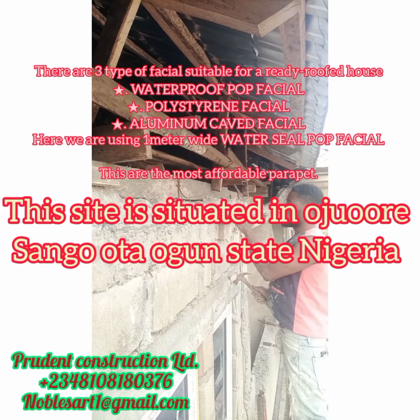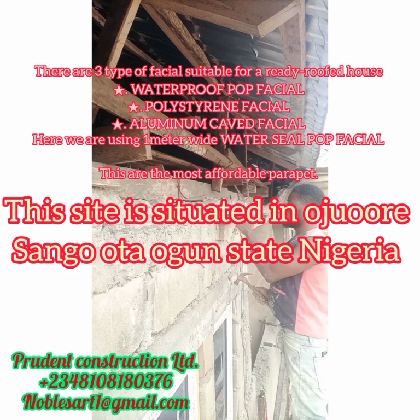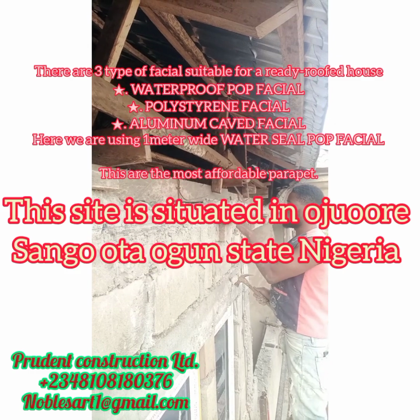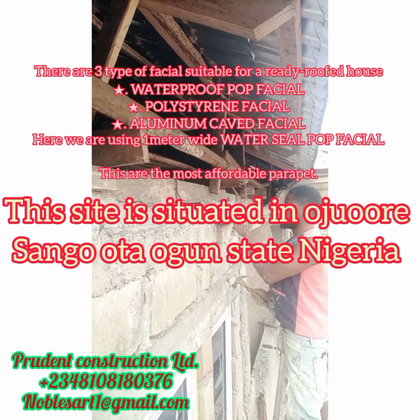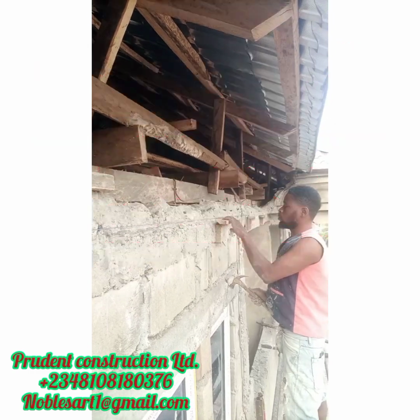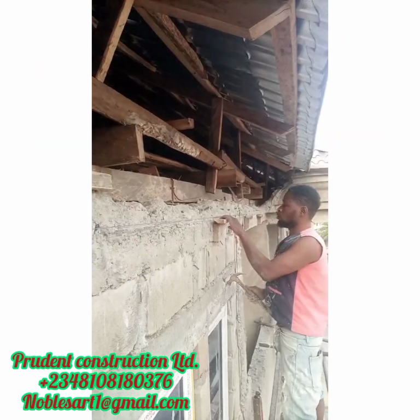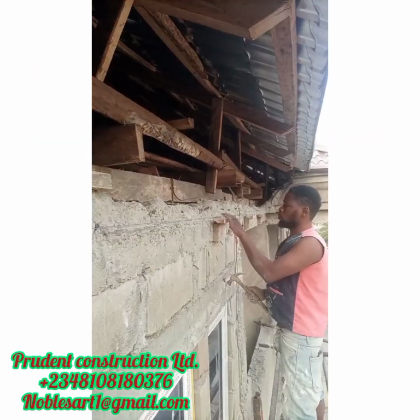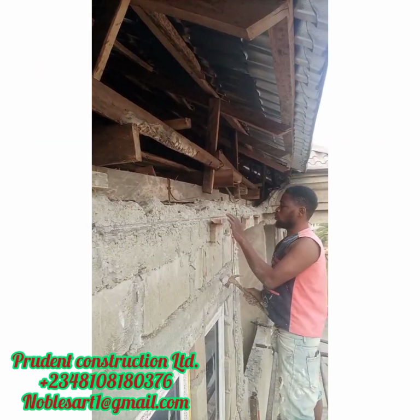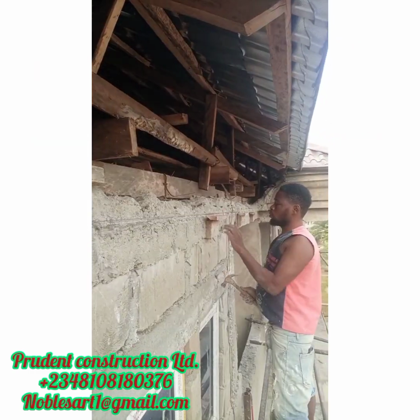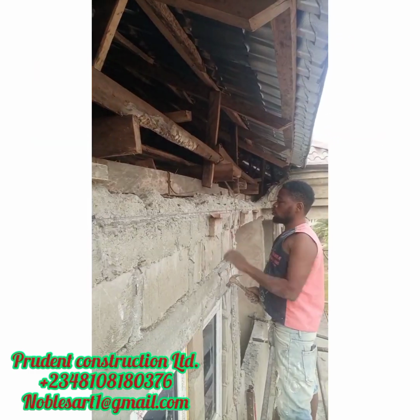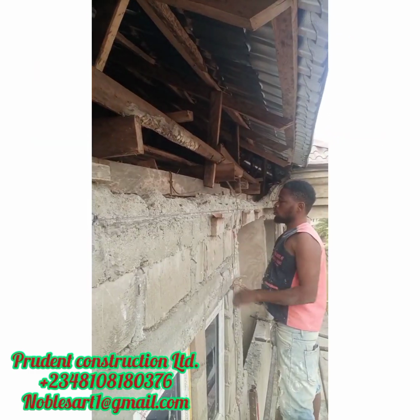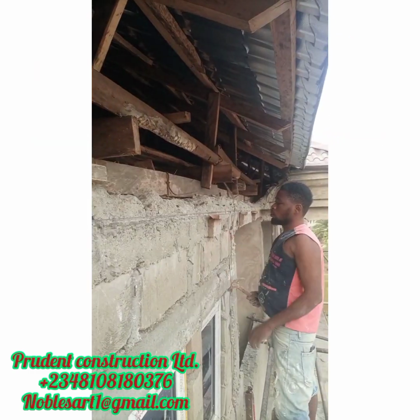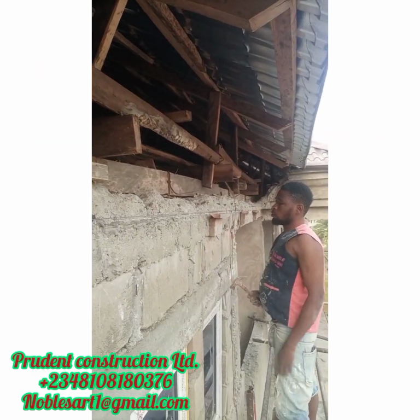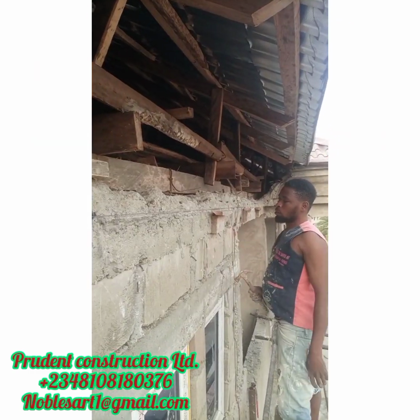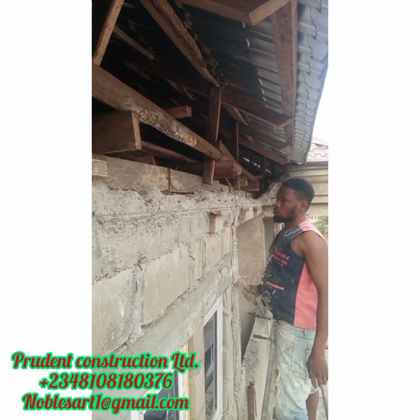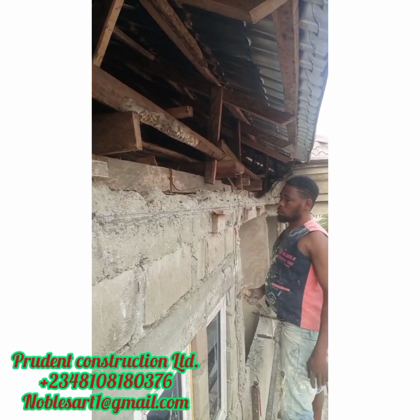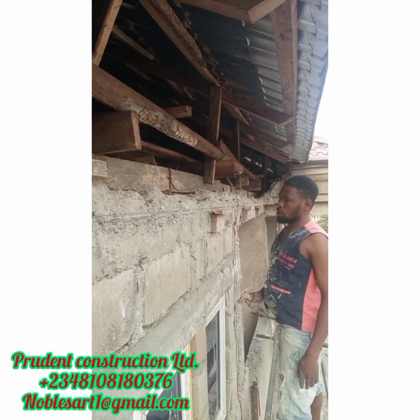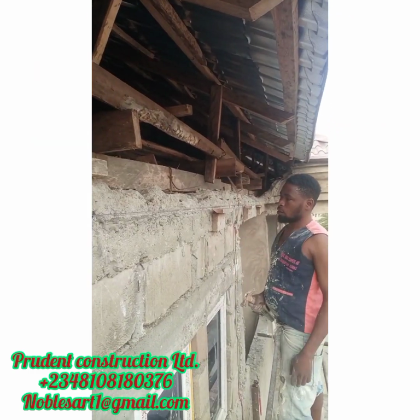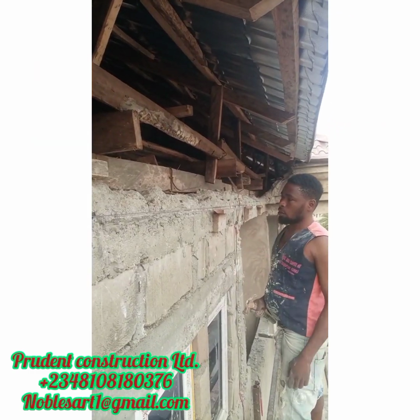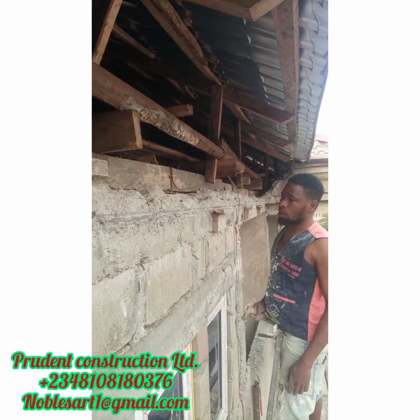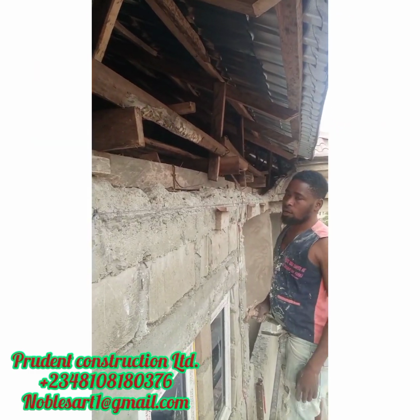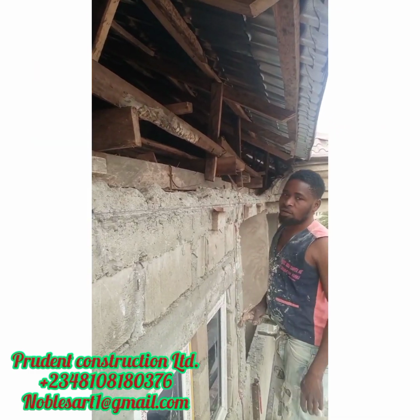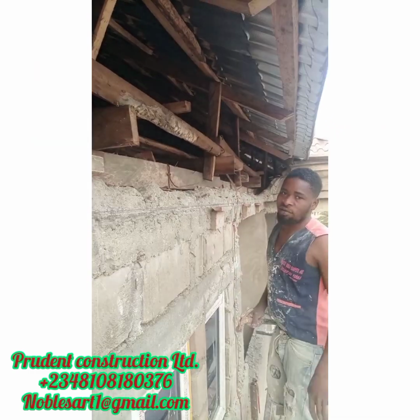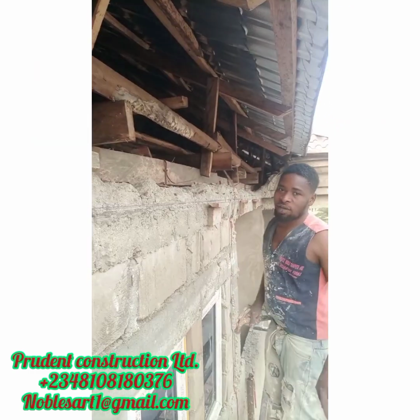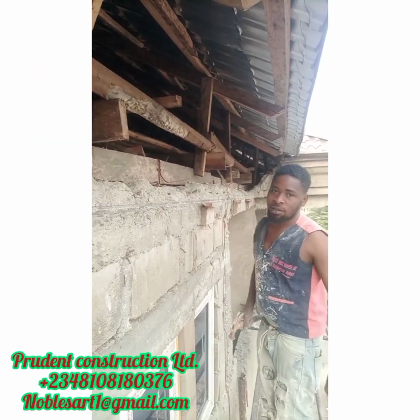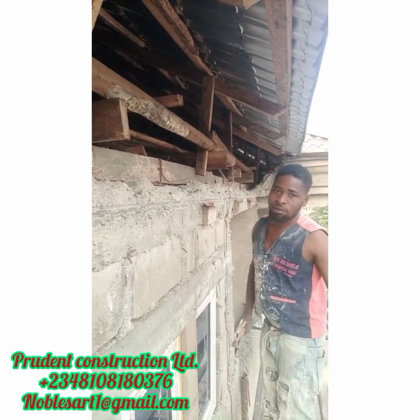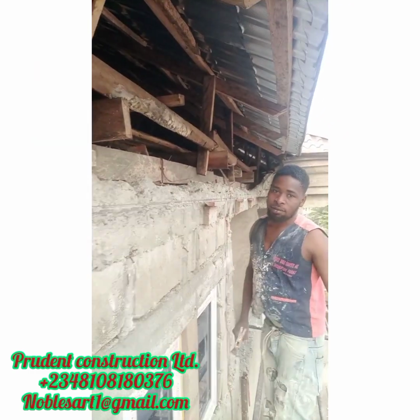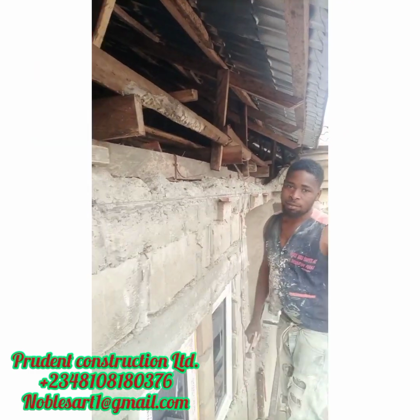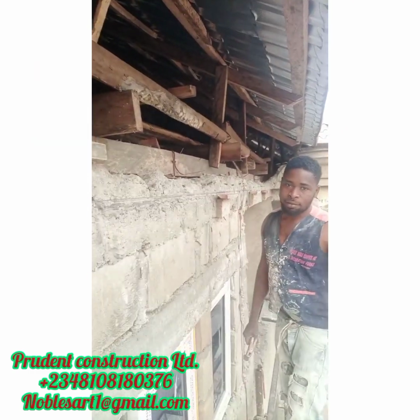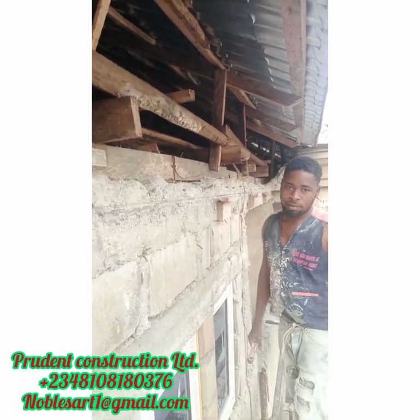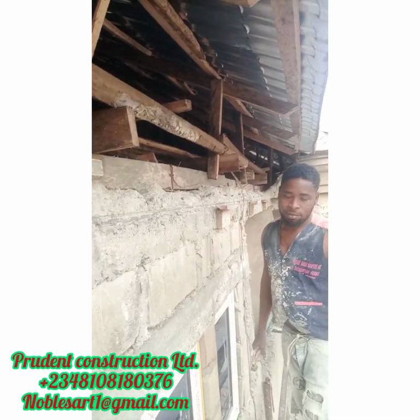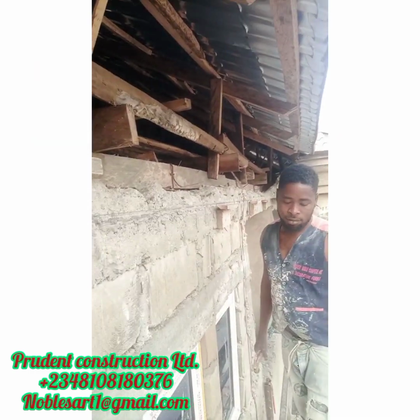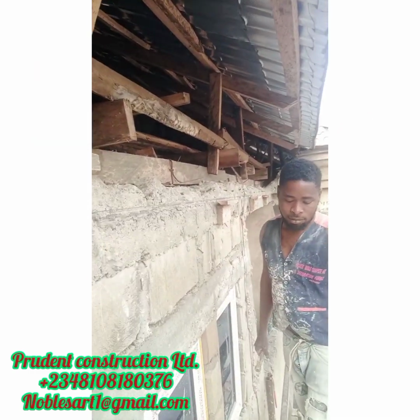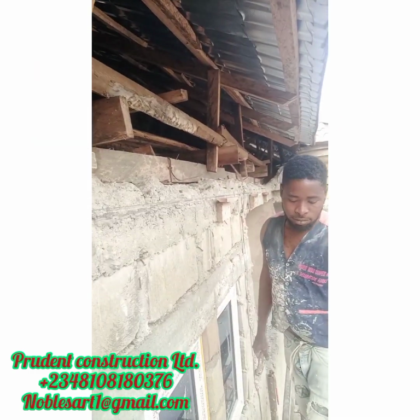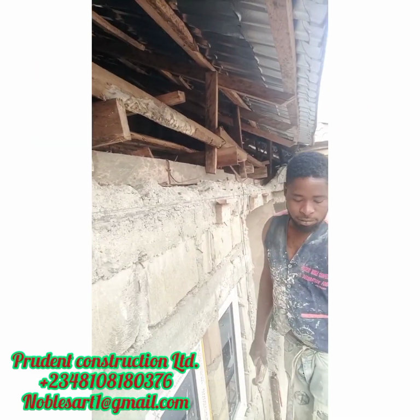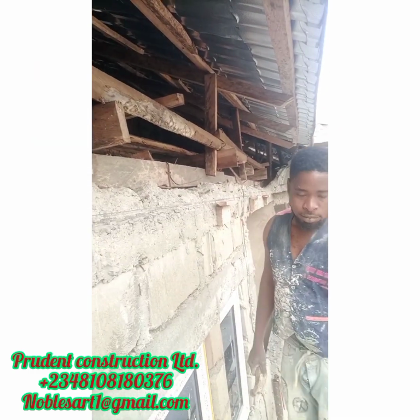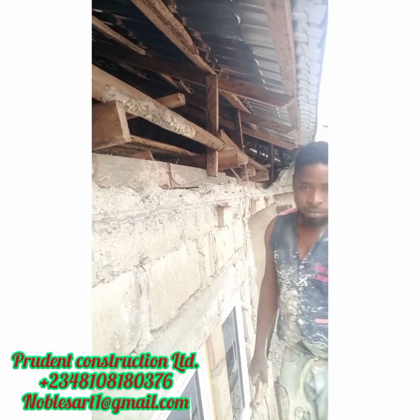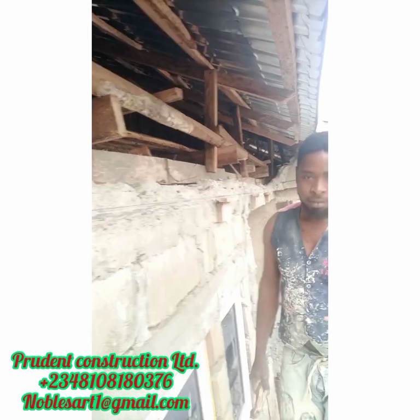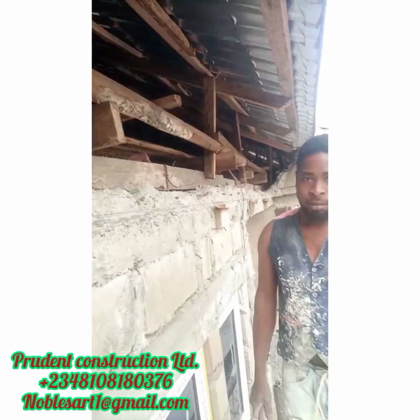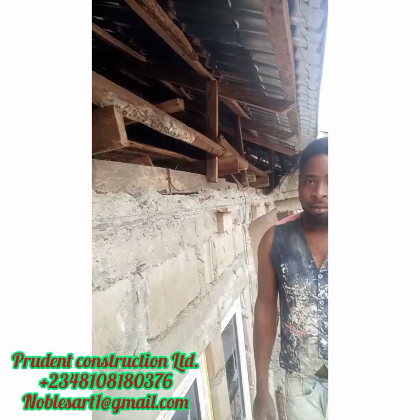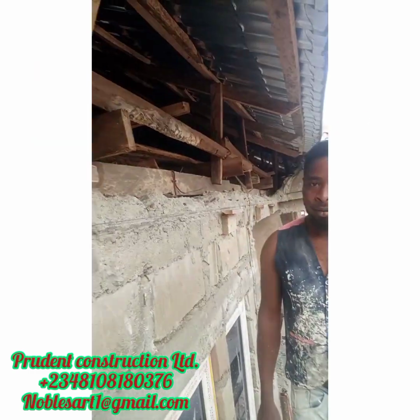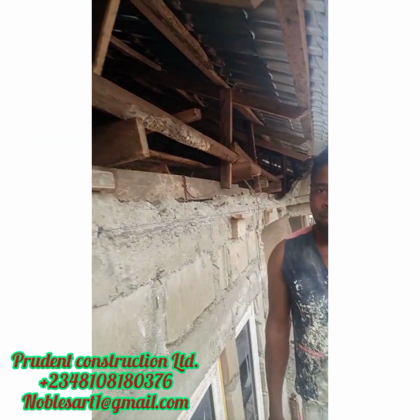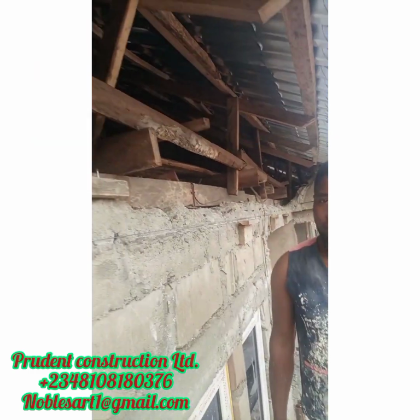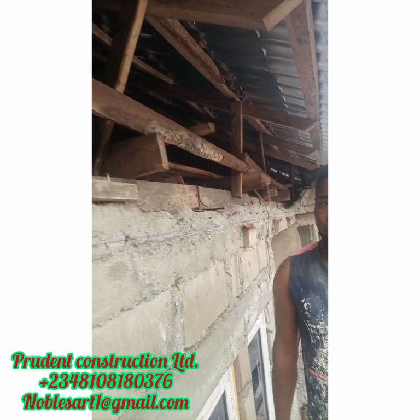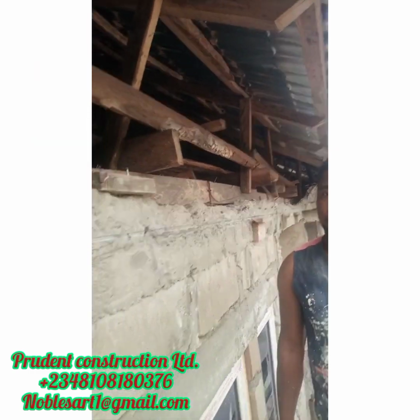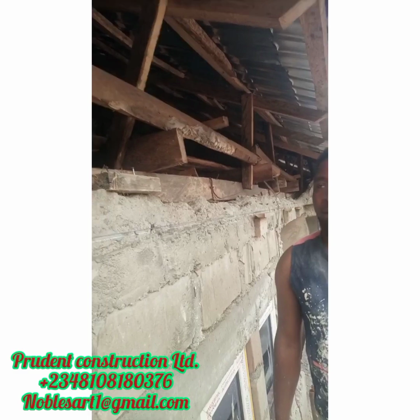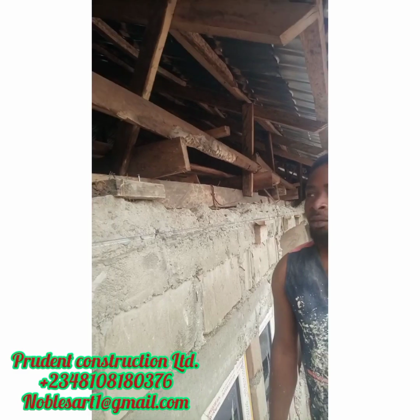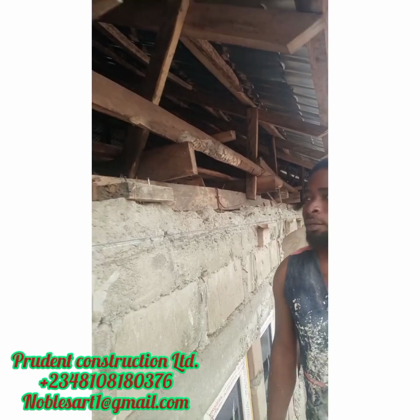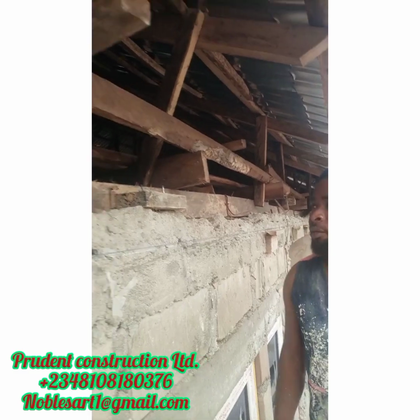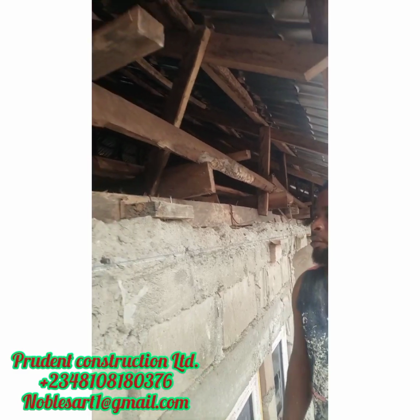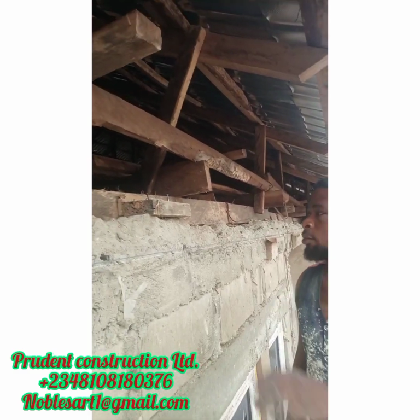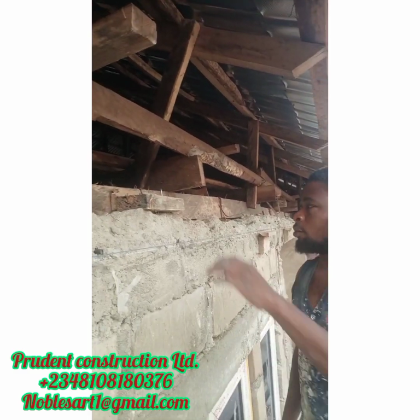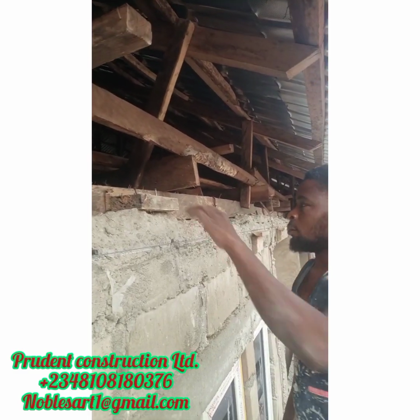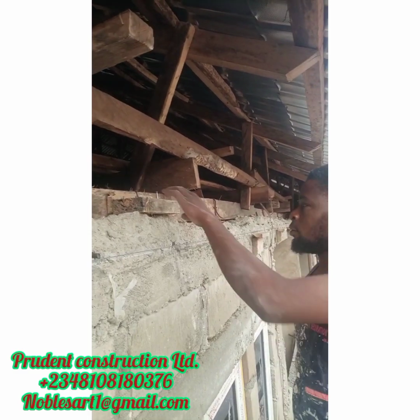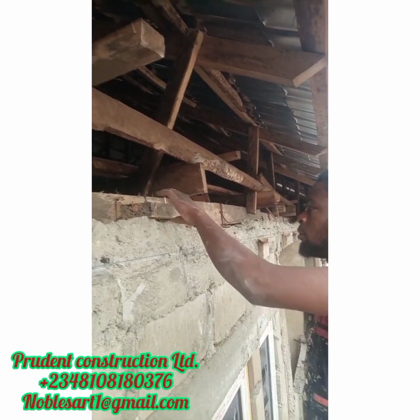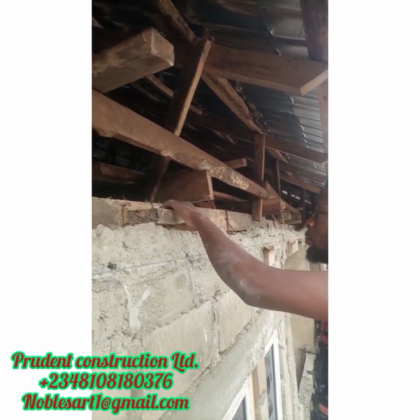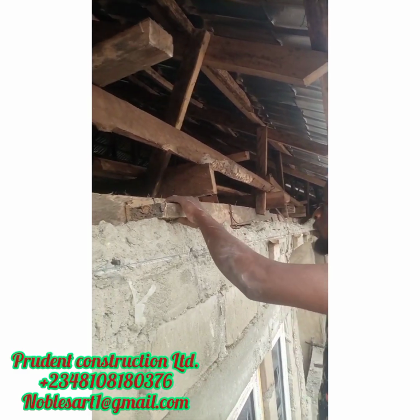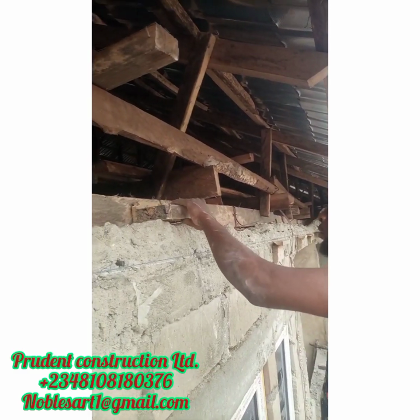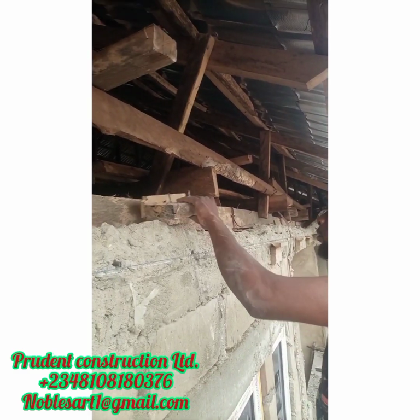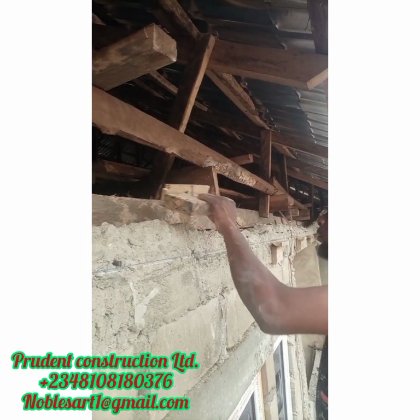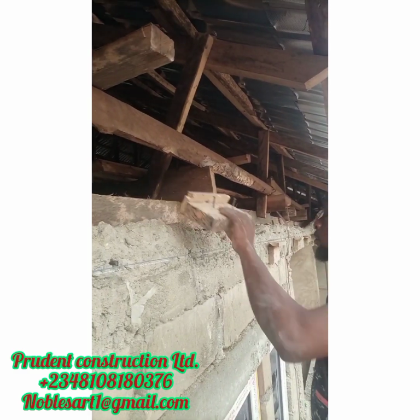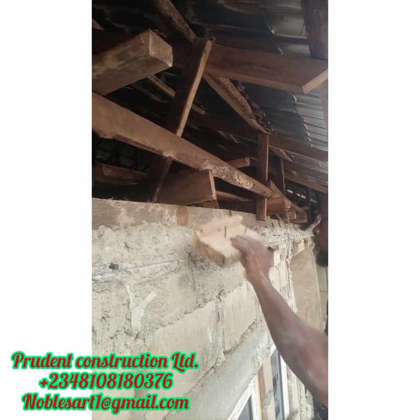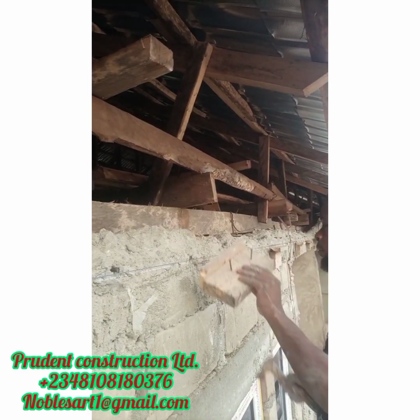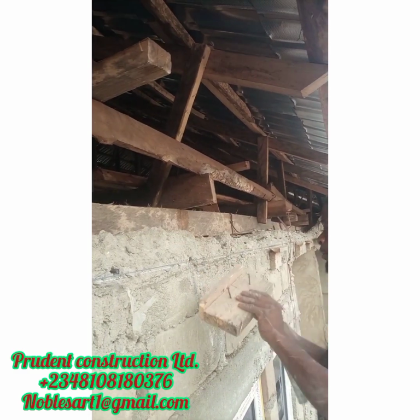Welcome to how to have a parapet on your roofed house. There are things you have to do.